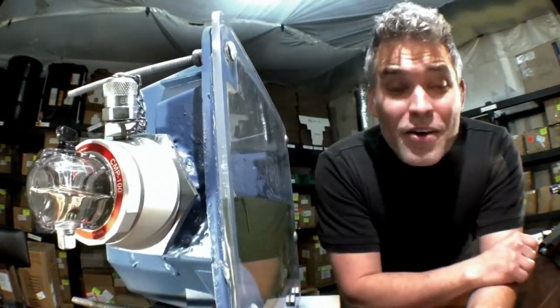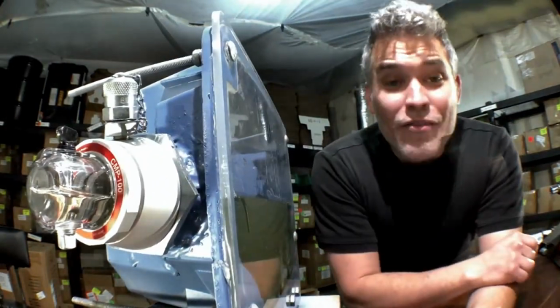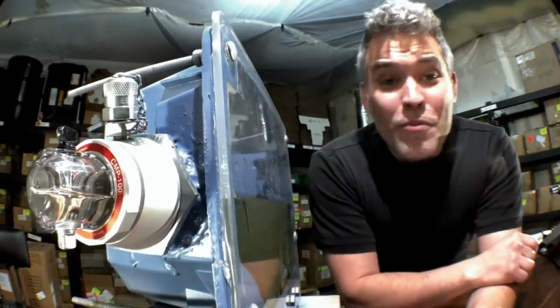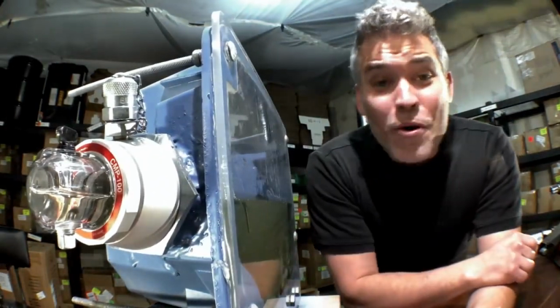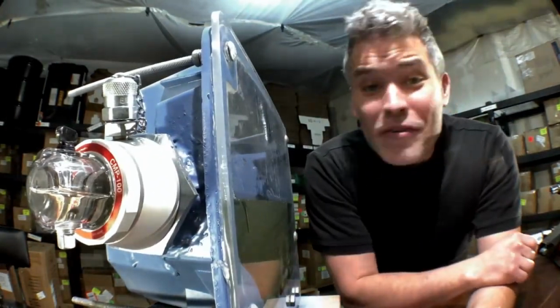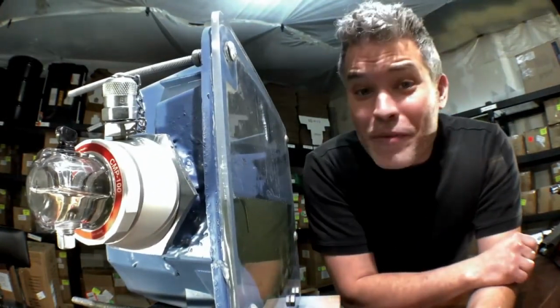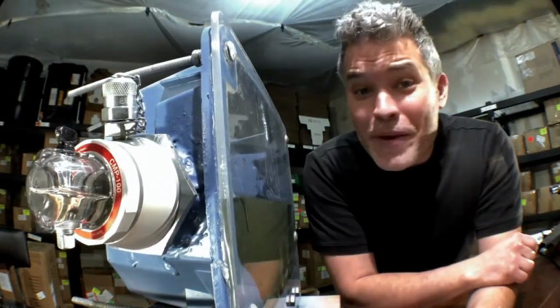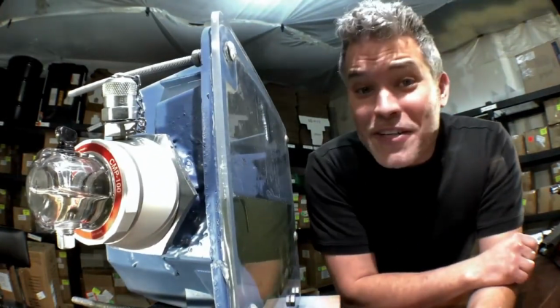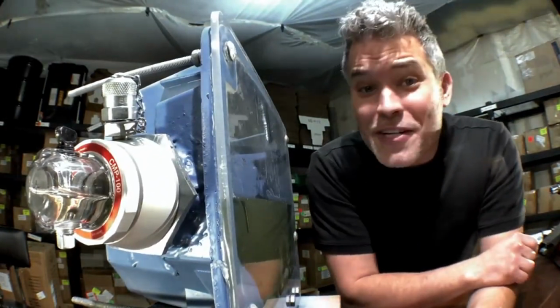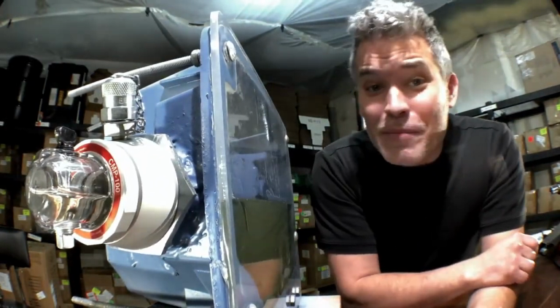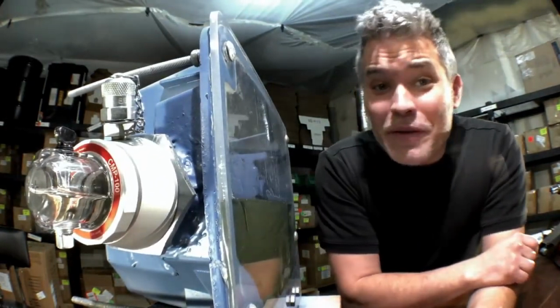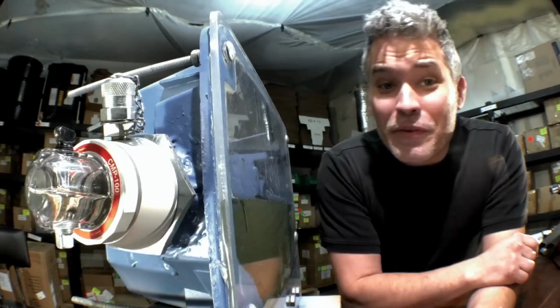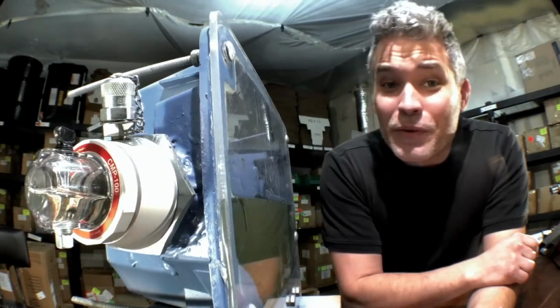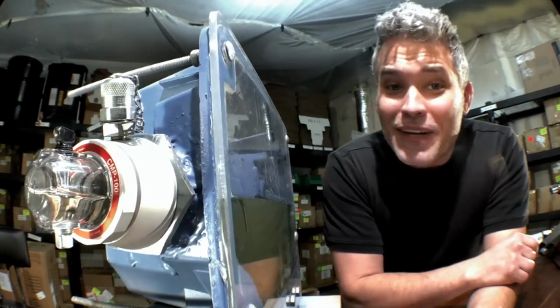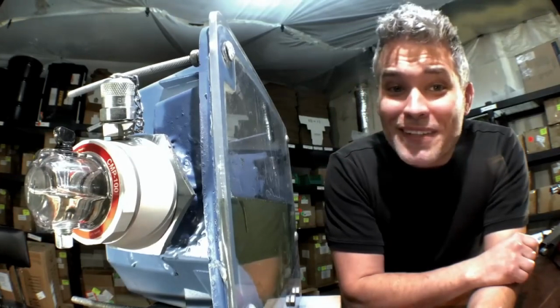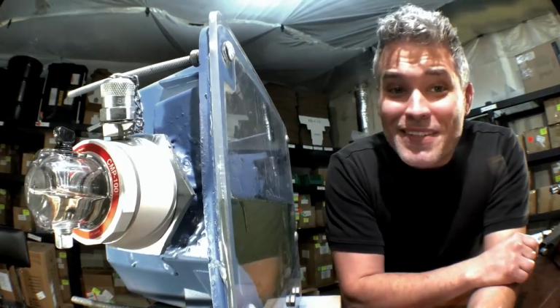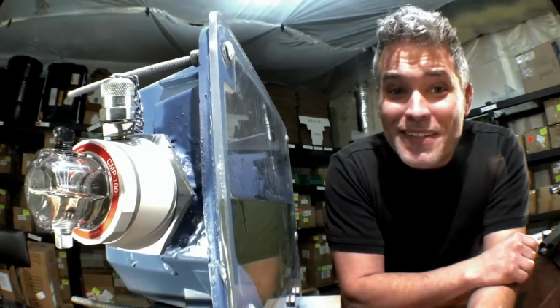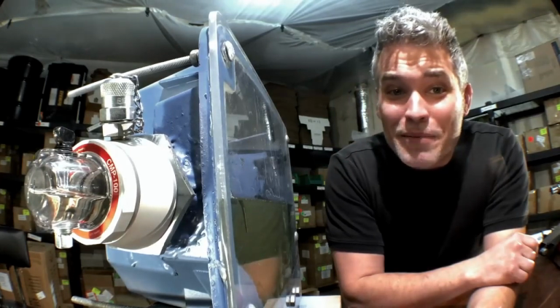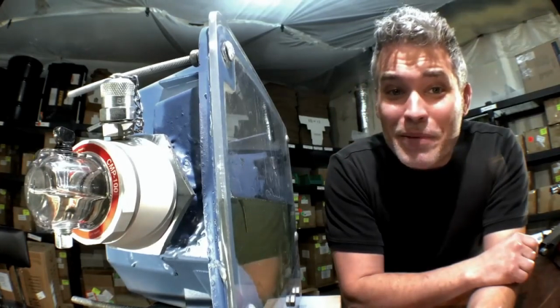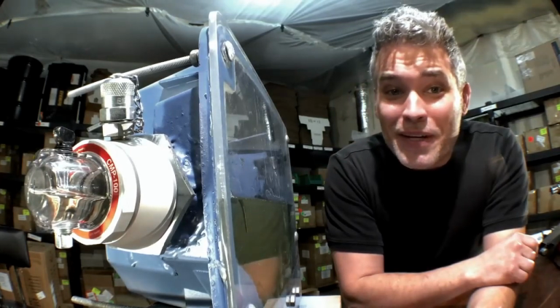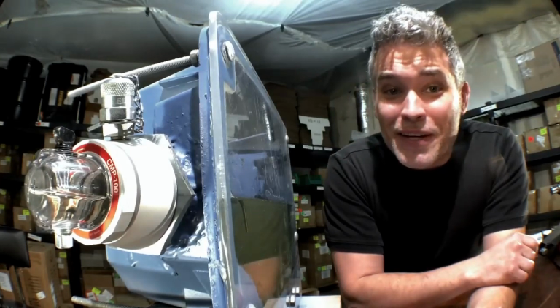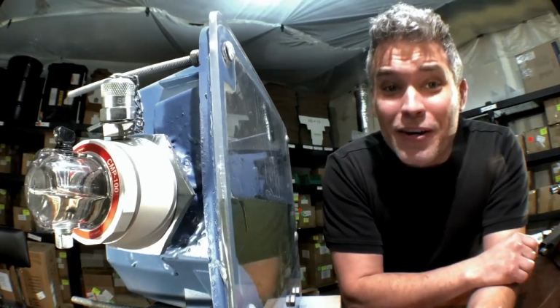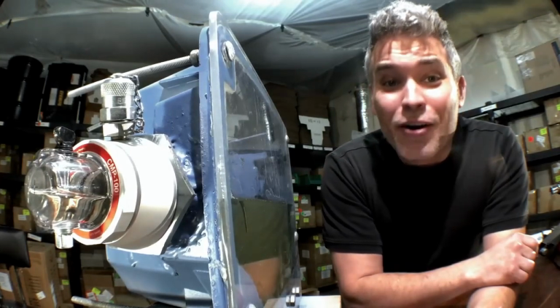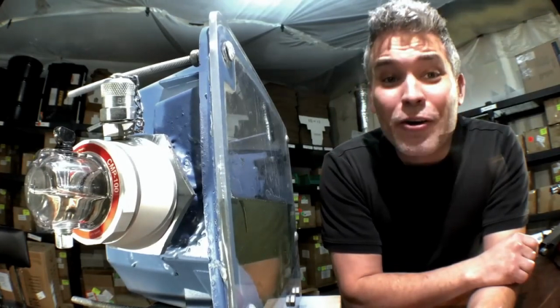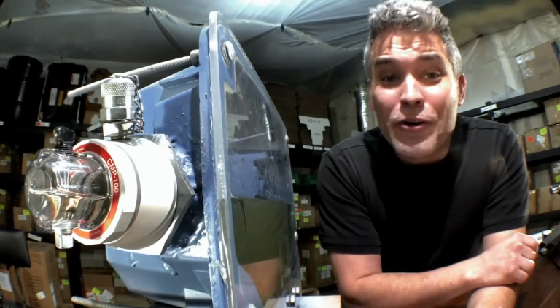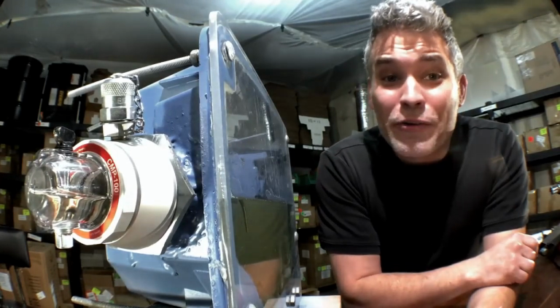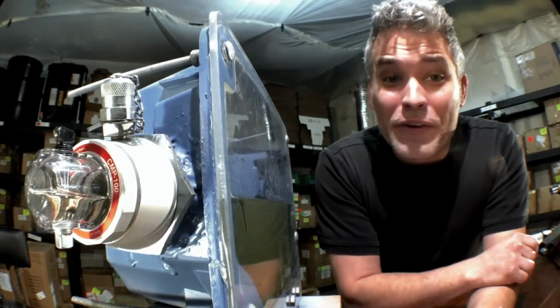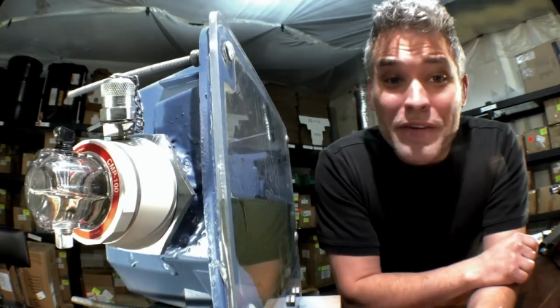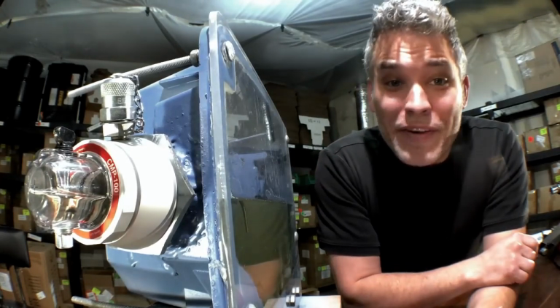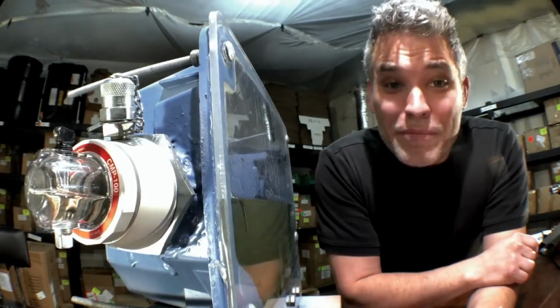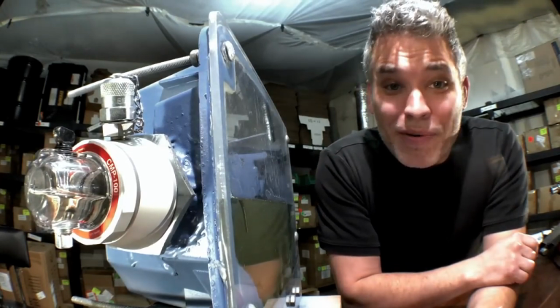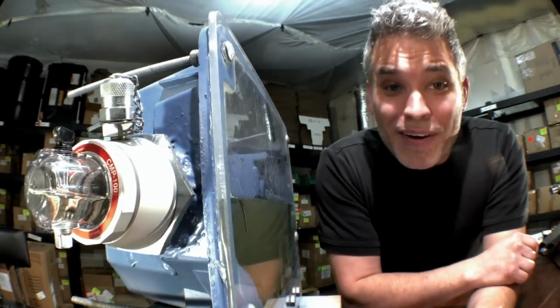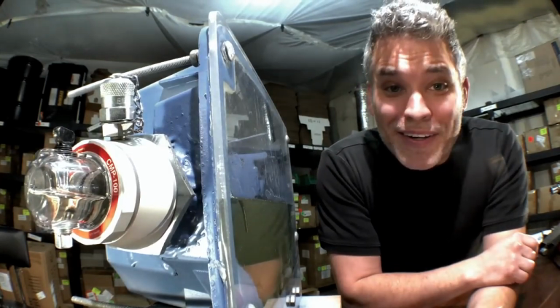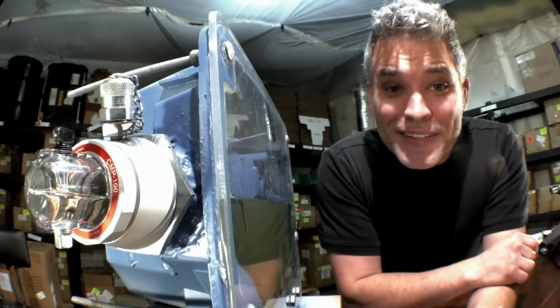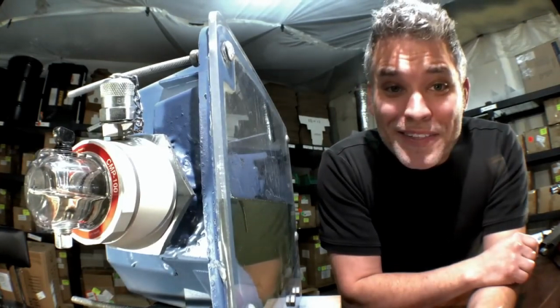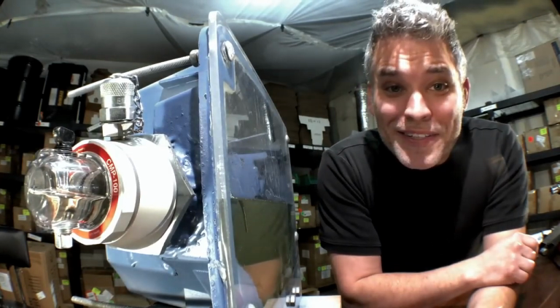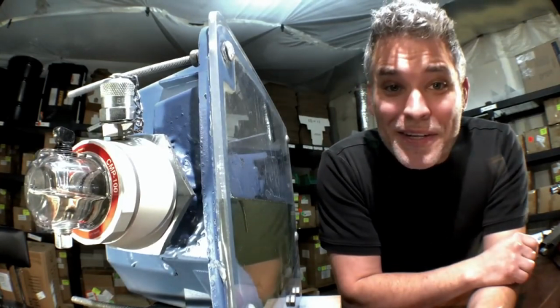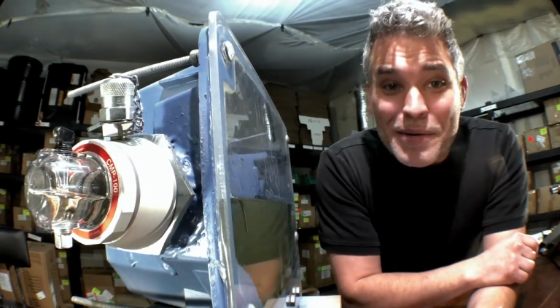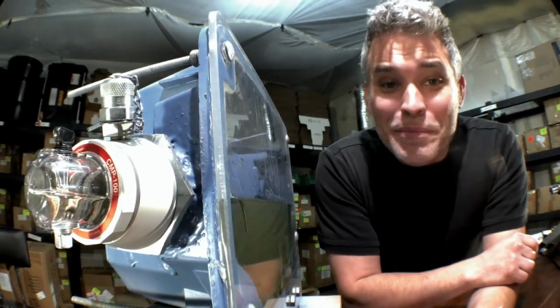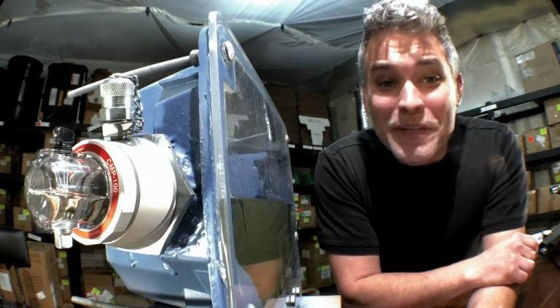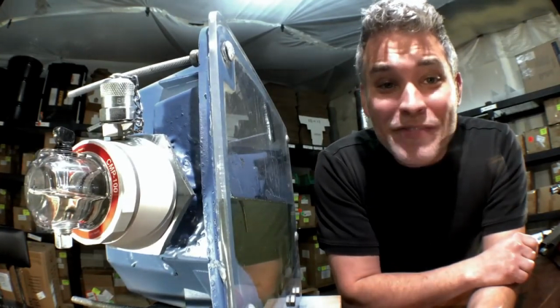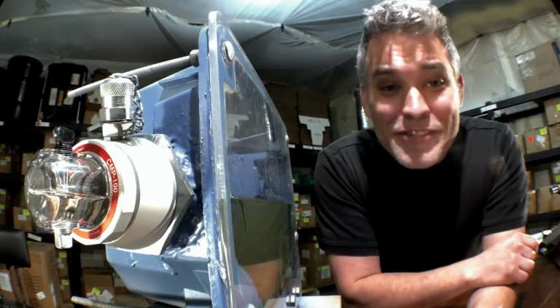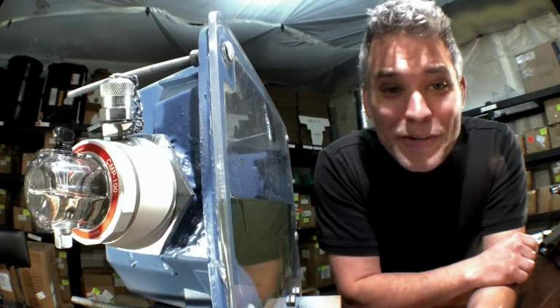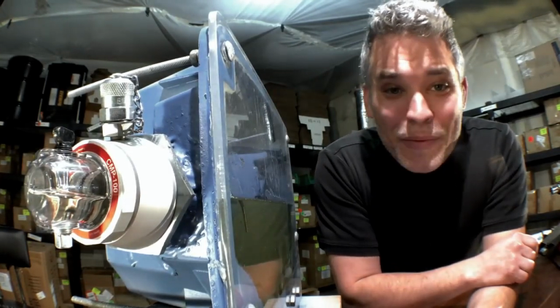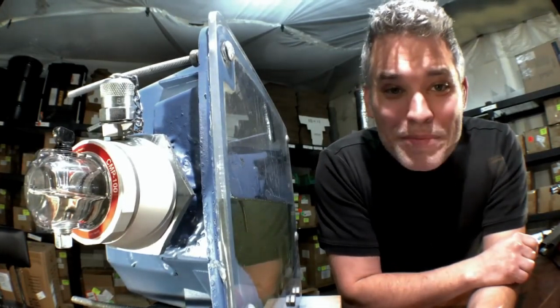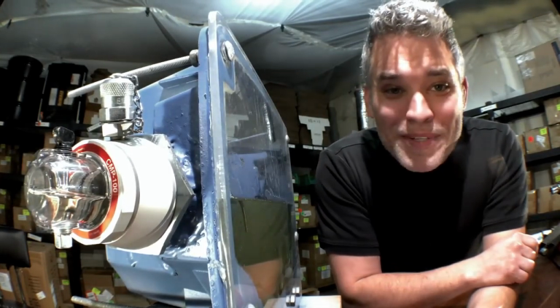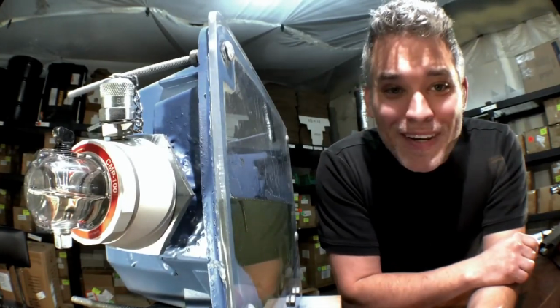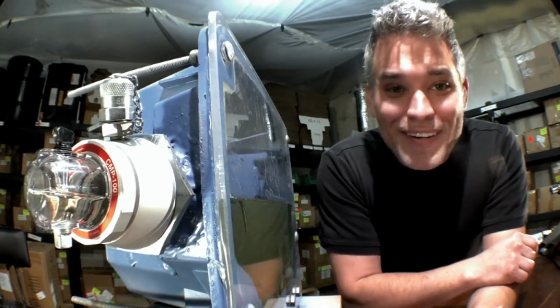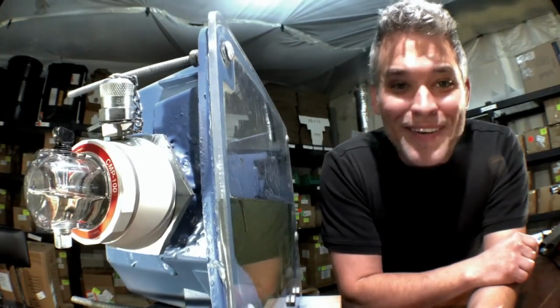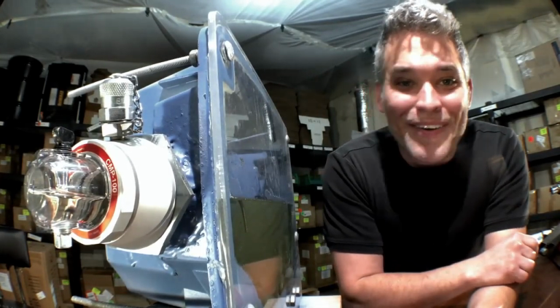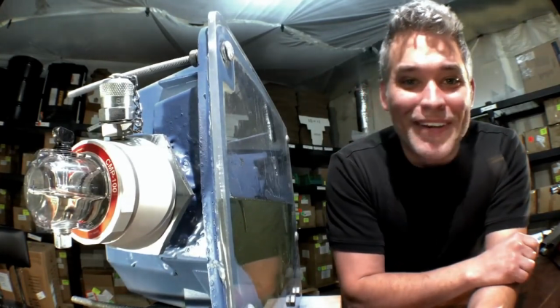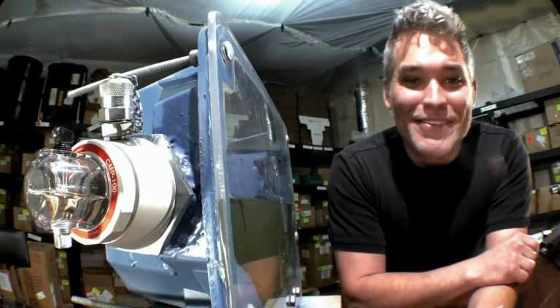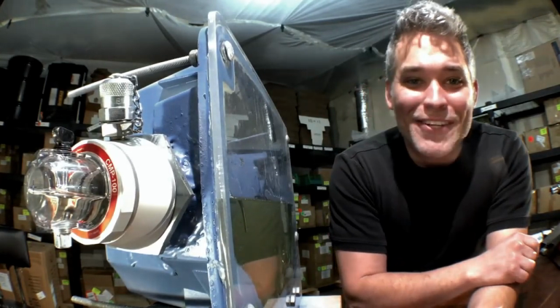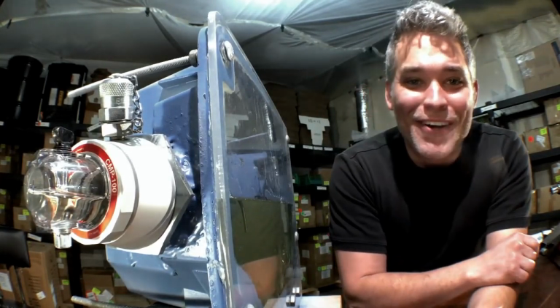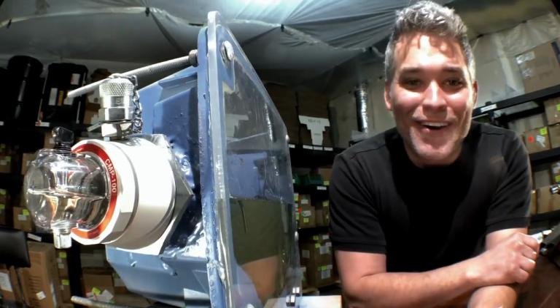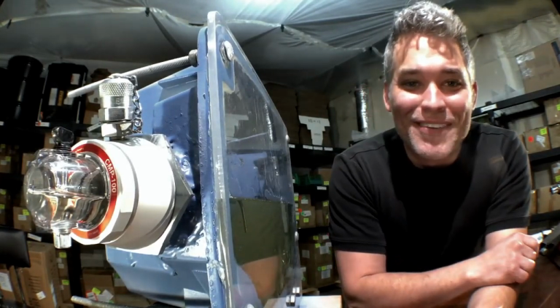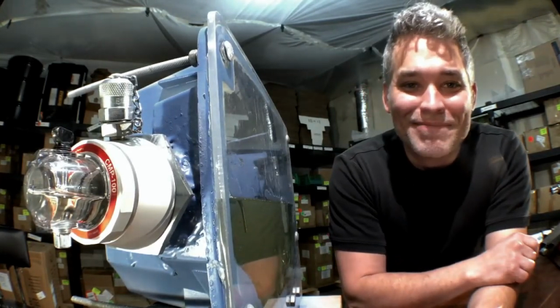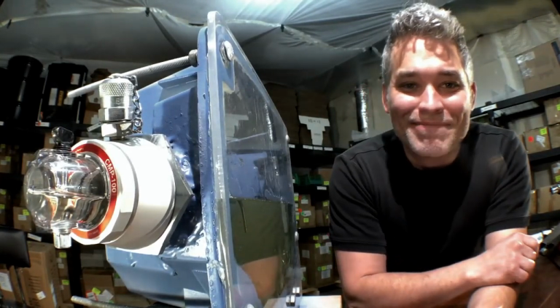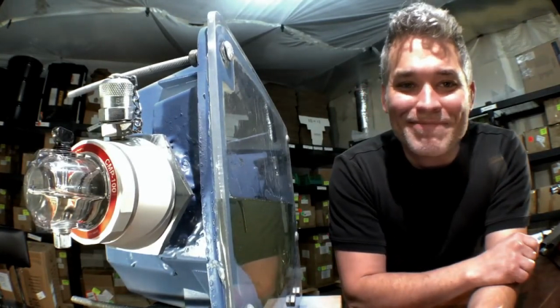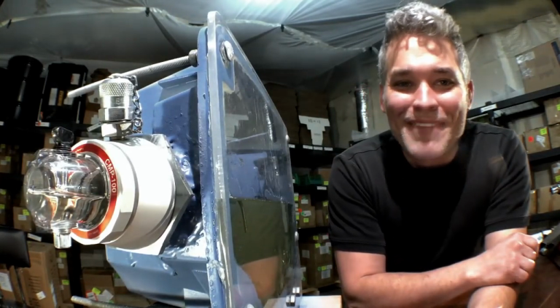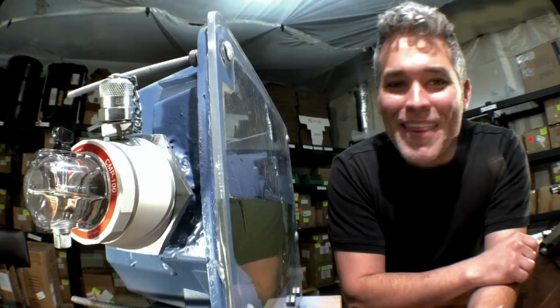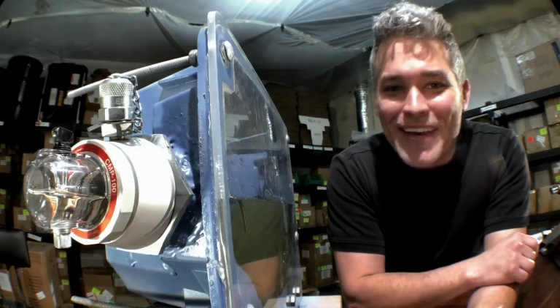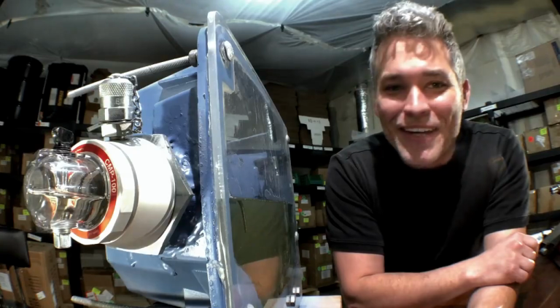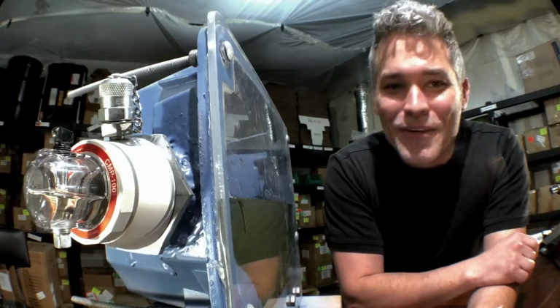For more information about the Lunetta CMP and all the other innovative products, please visit our website or give us a call. Thank you.